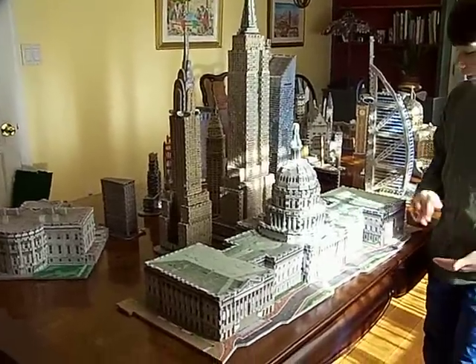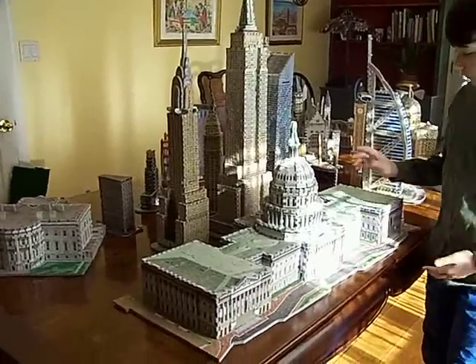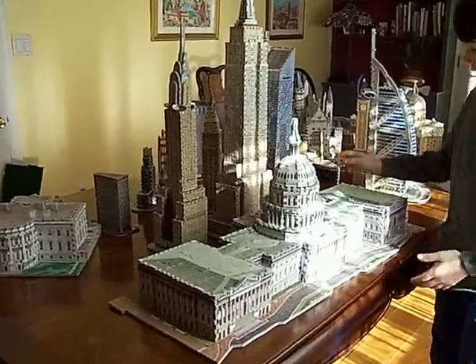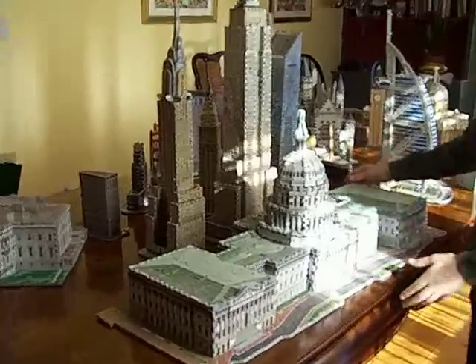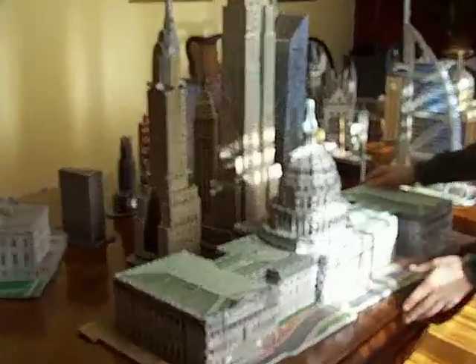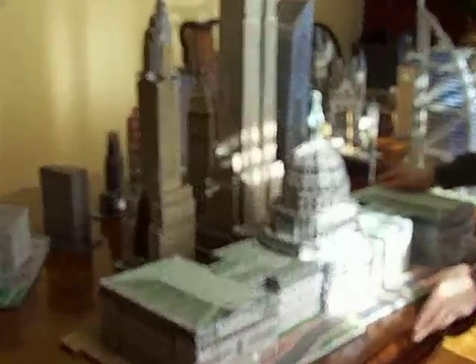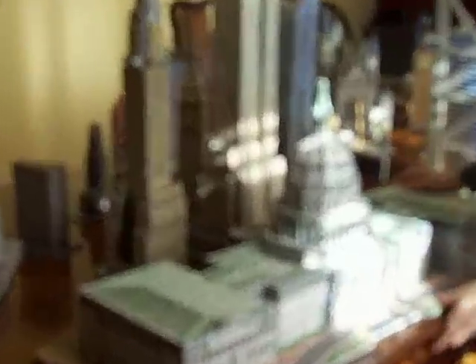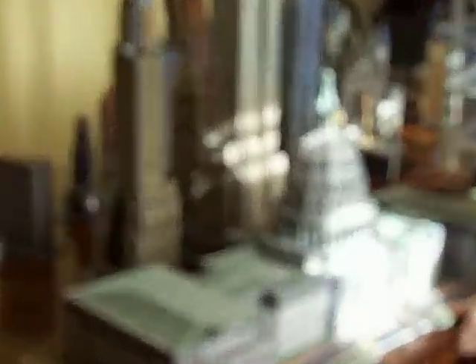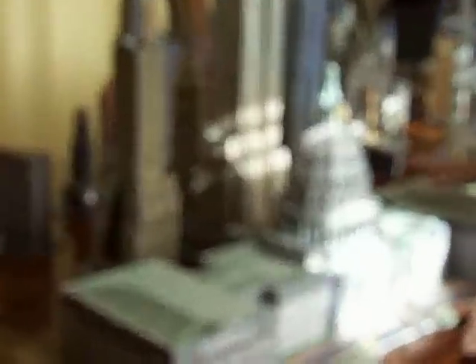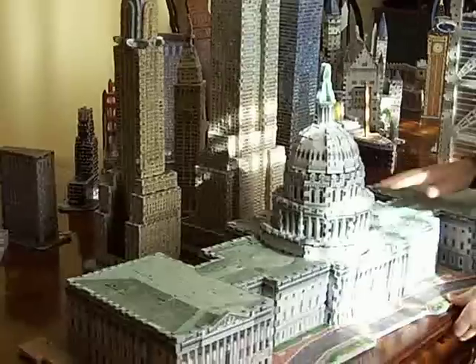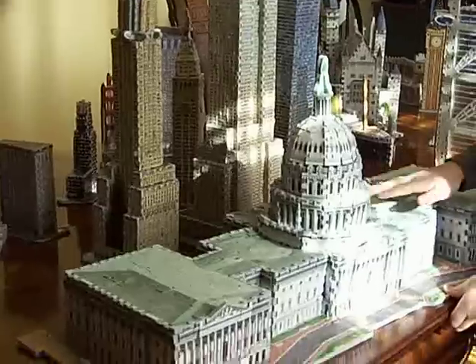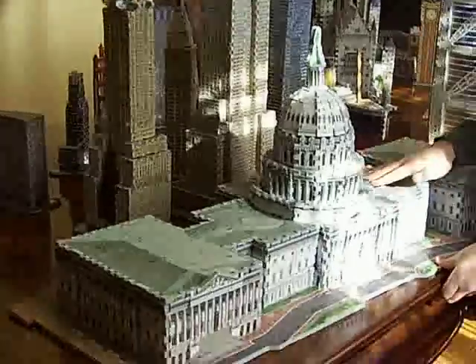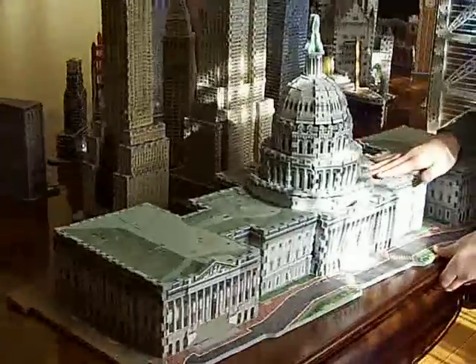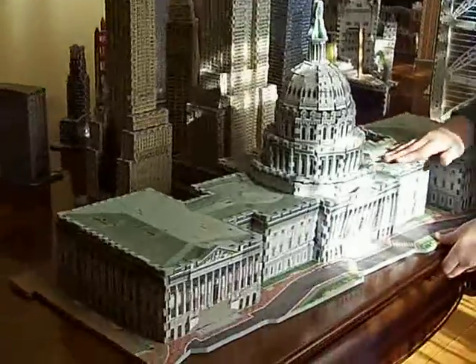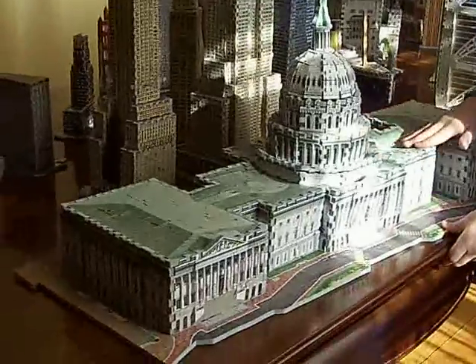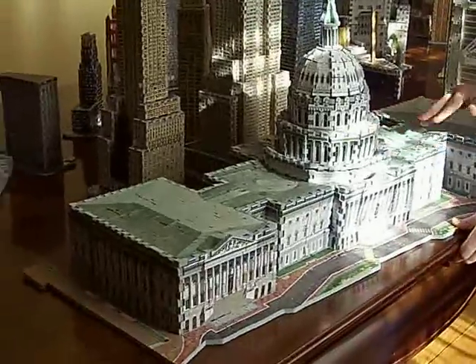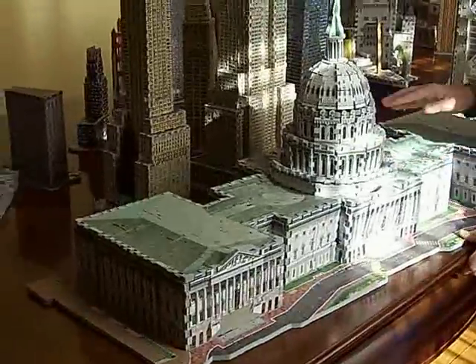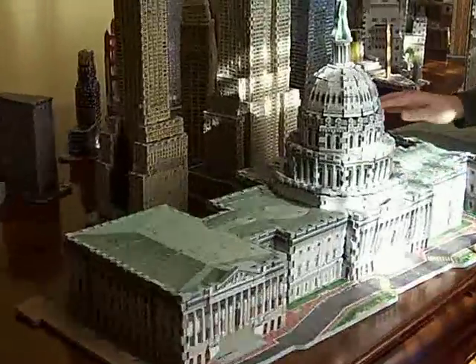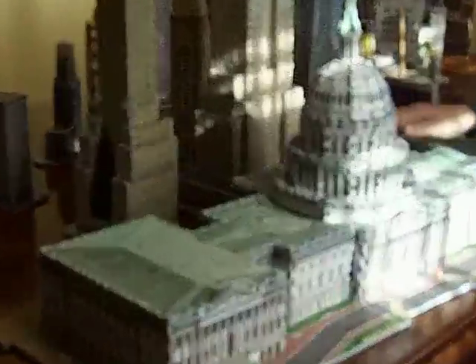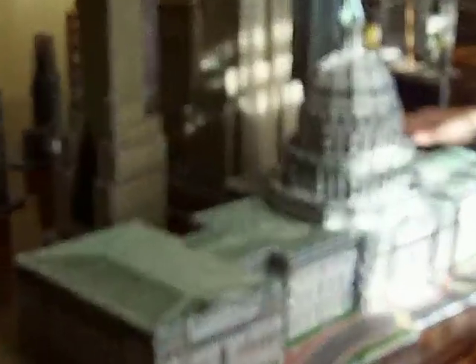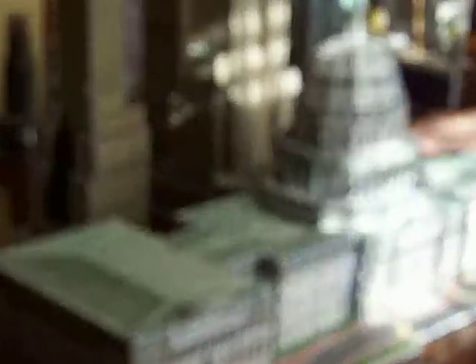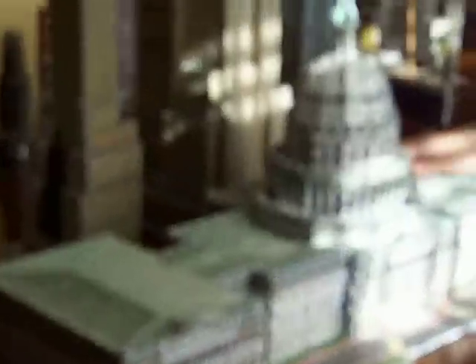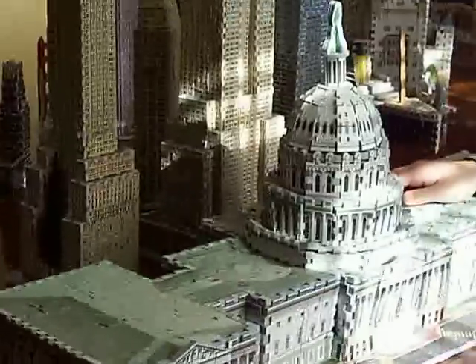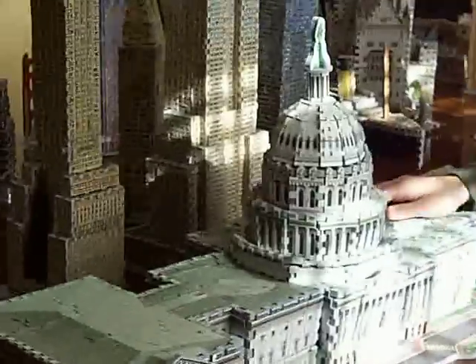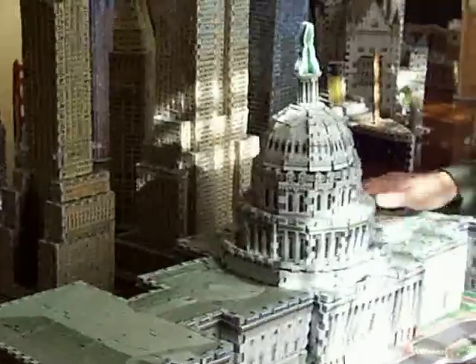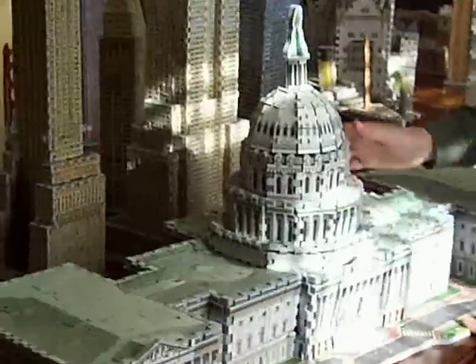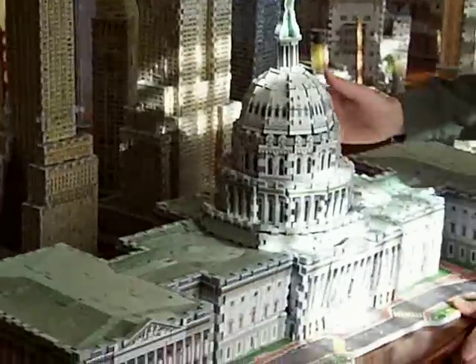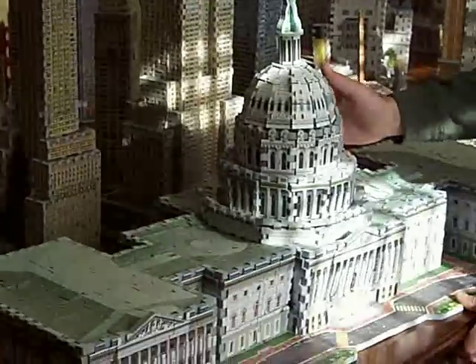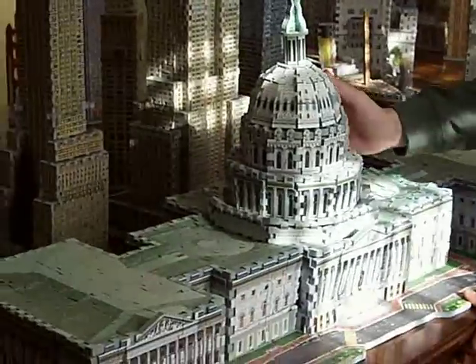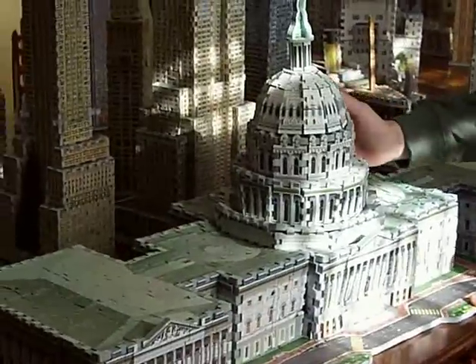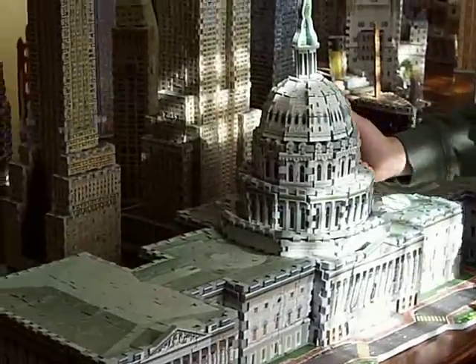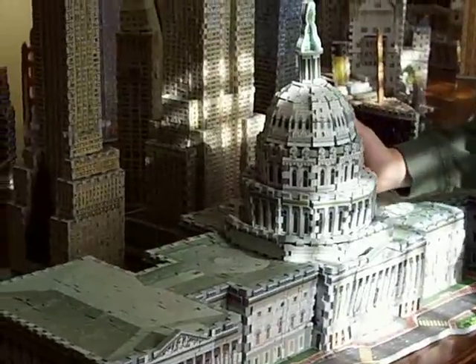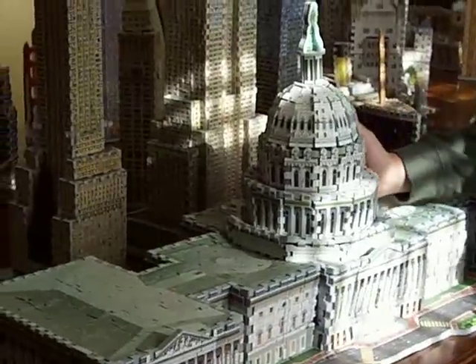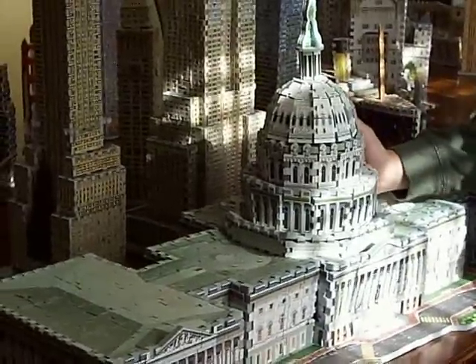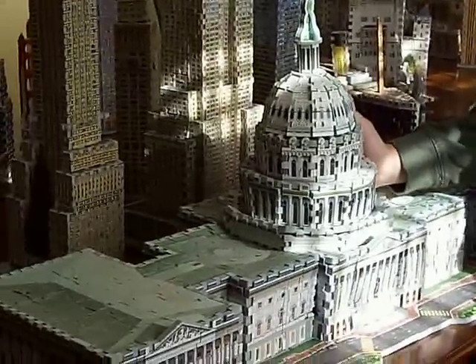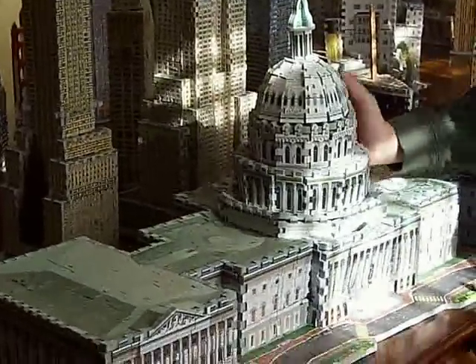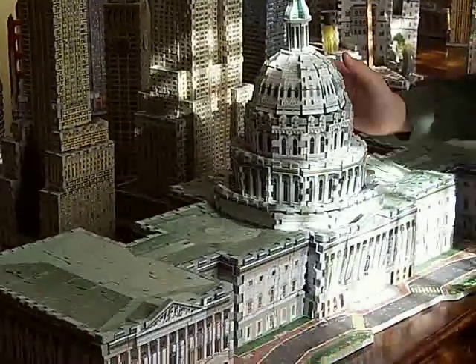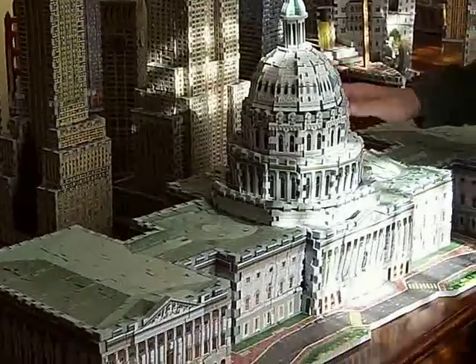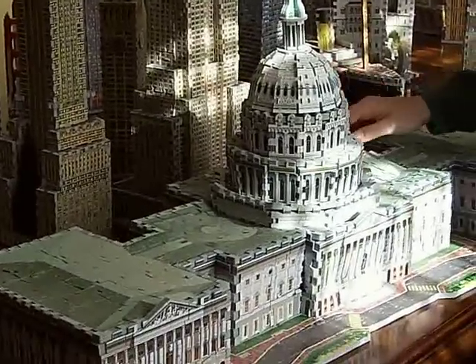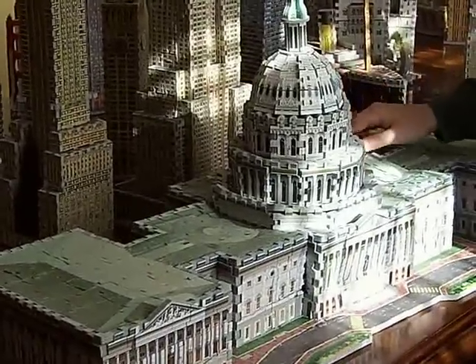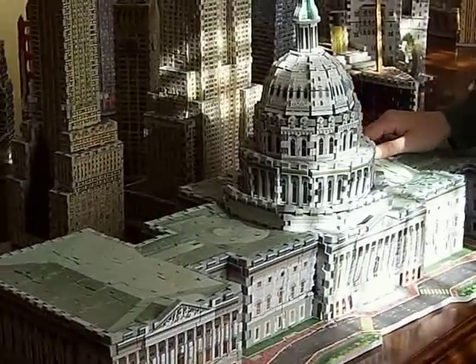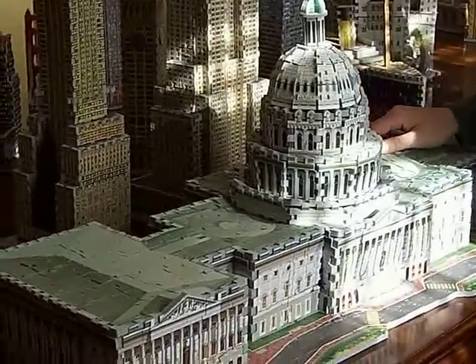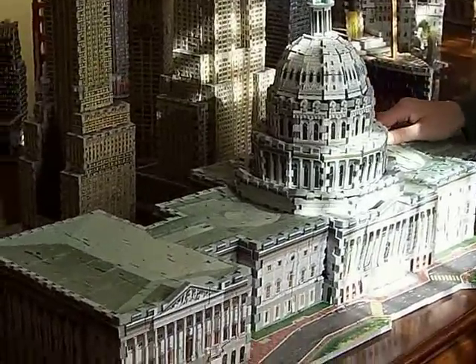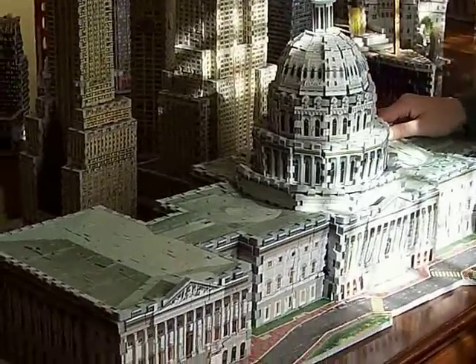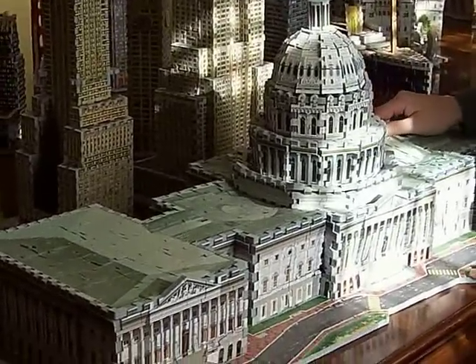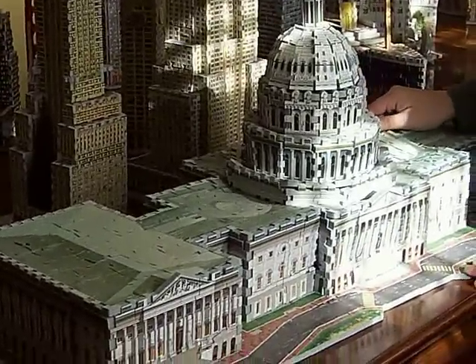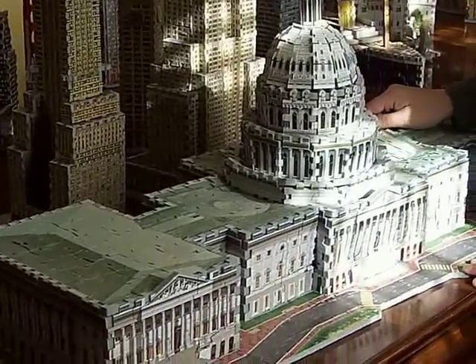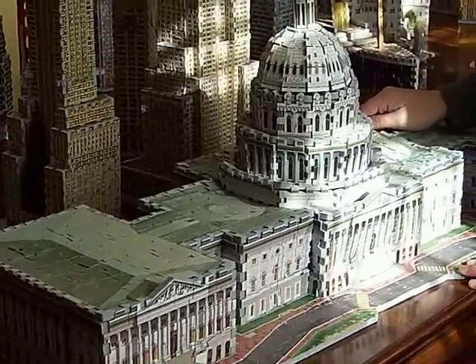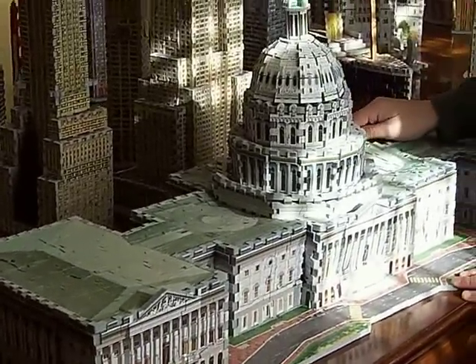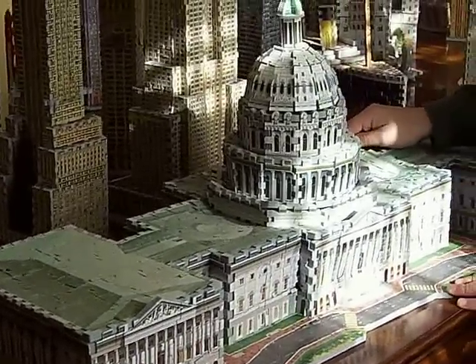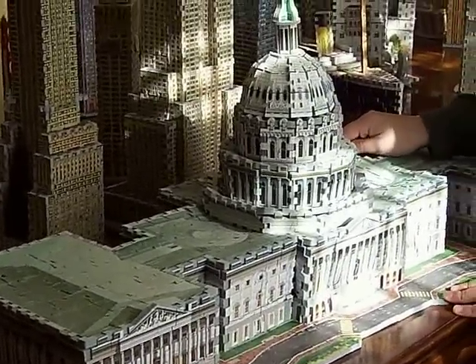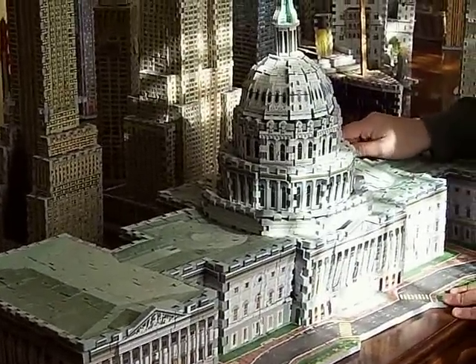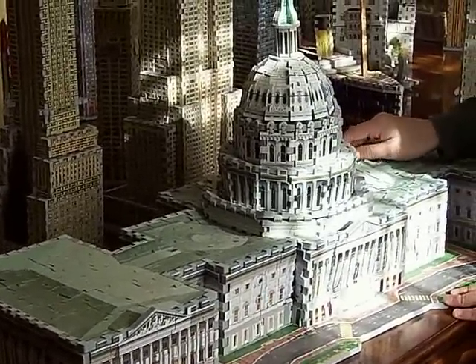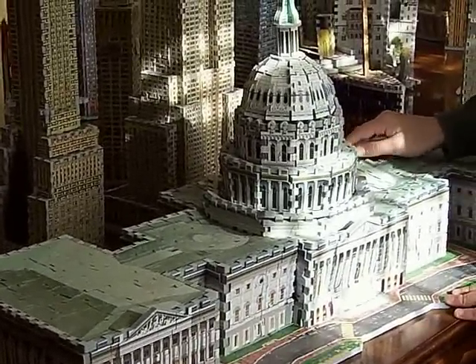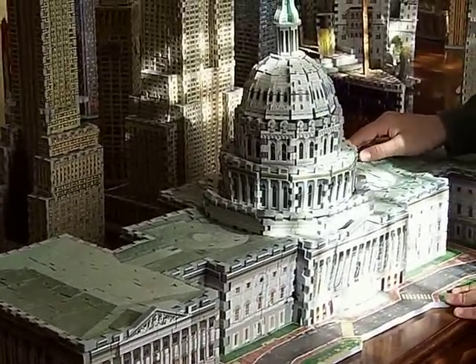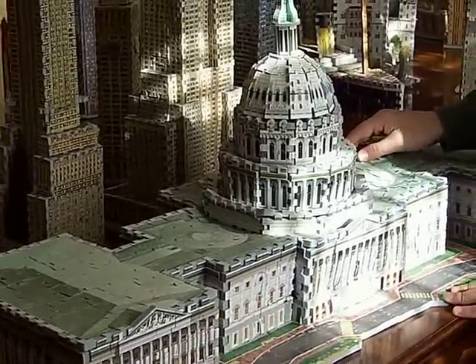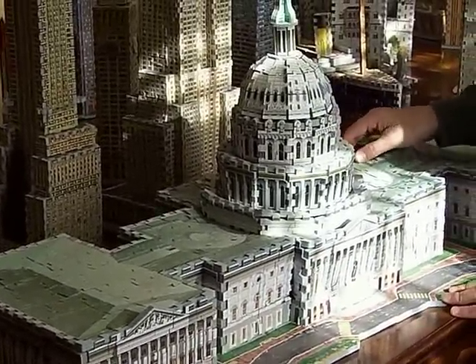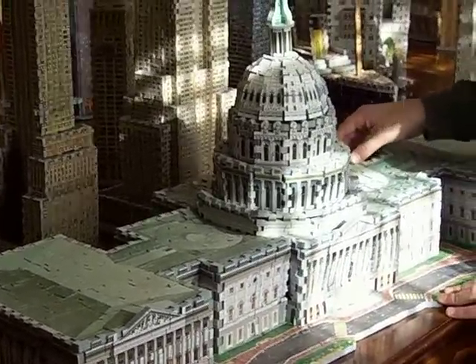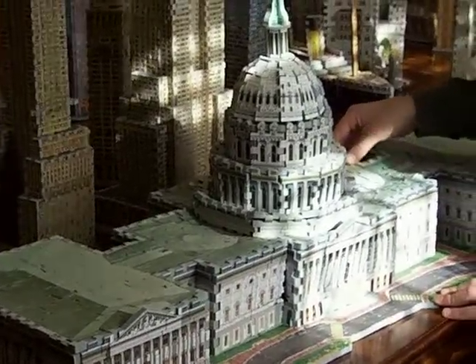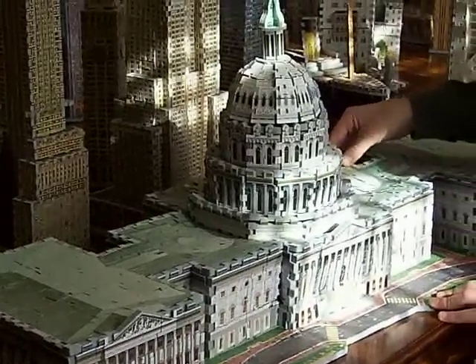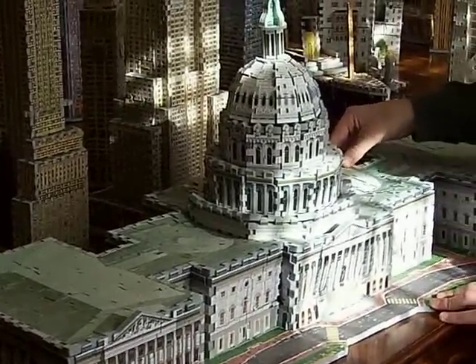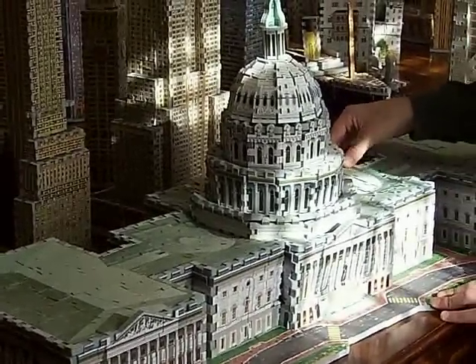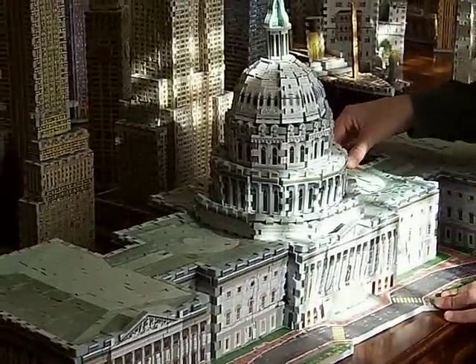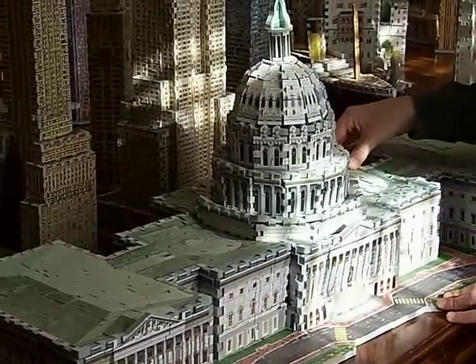Right here, this was my first 3D puzzle. It was 764 pieces, and it took me about four days.